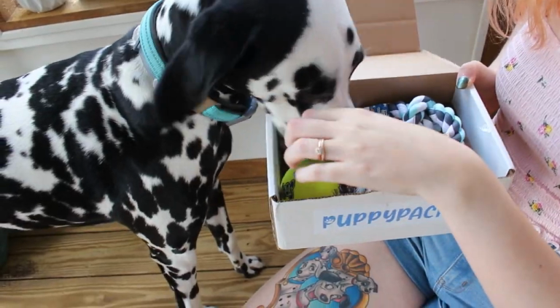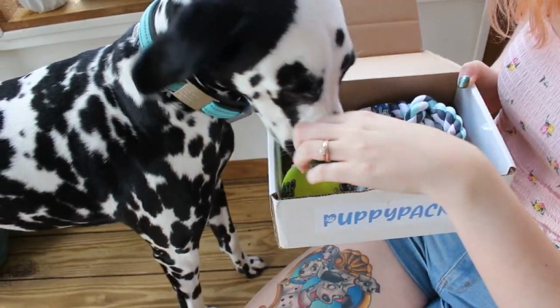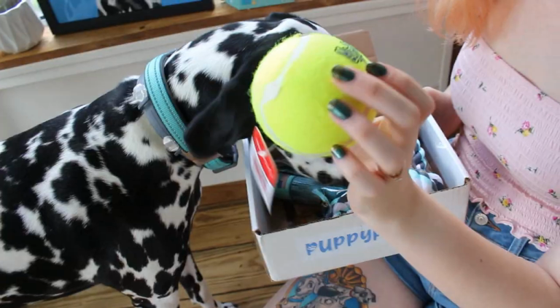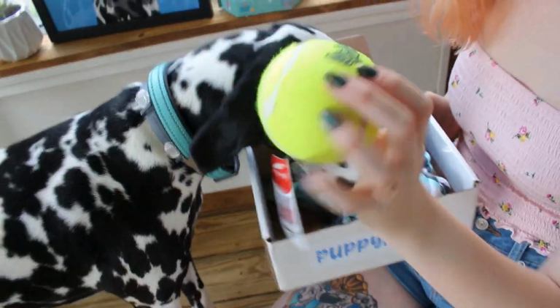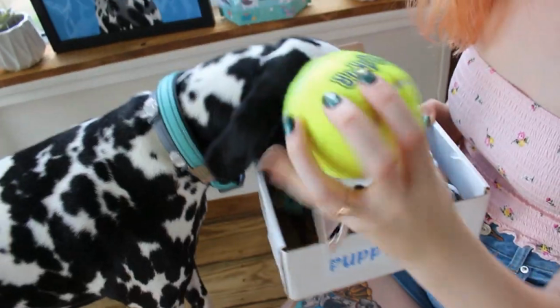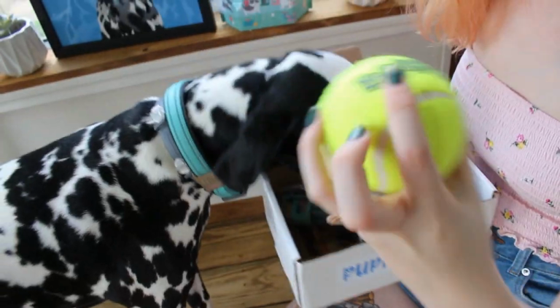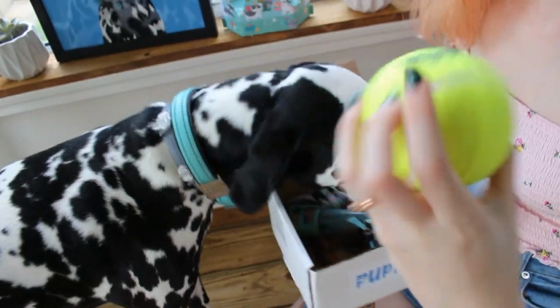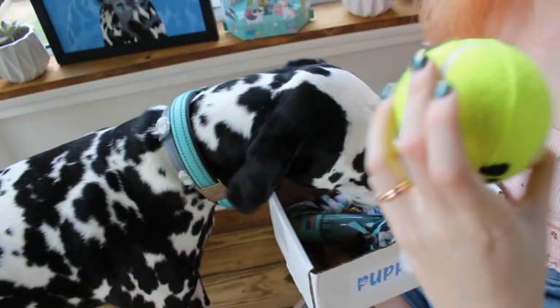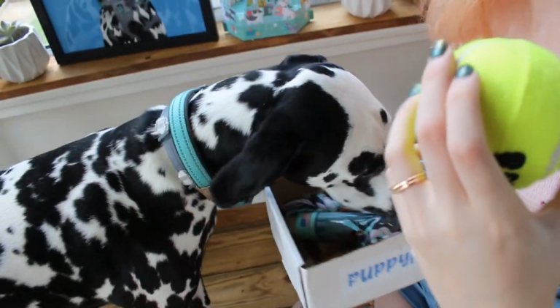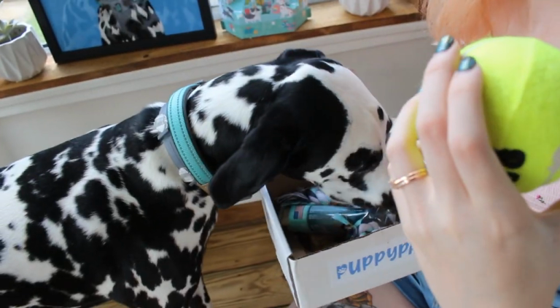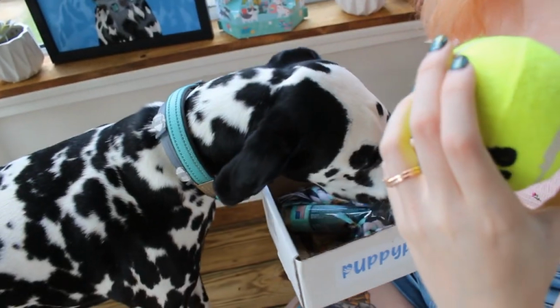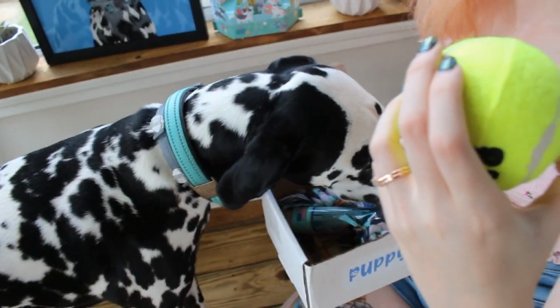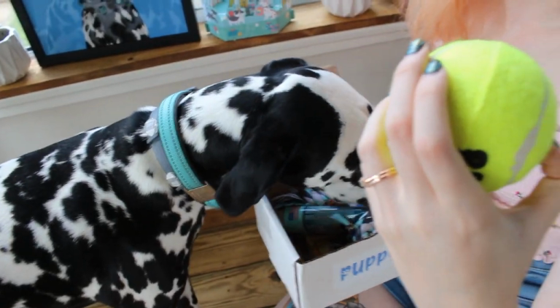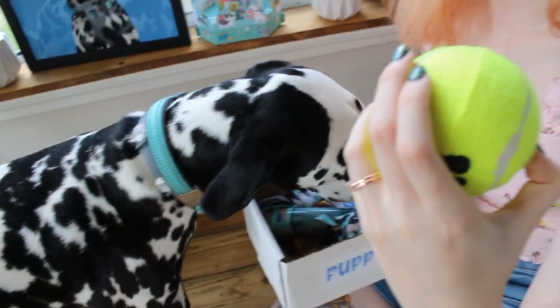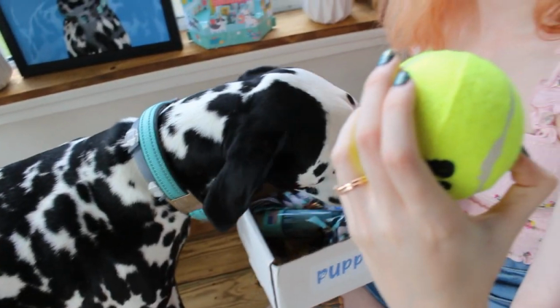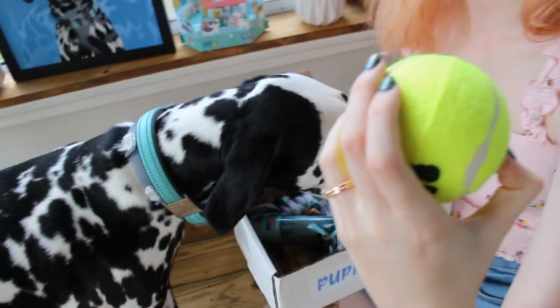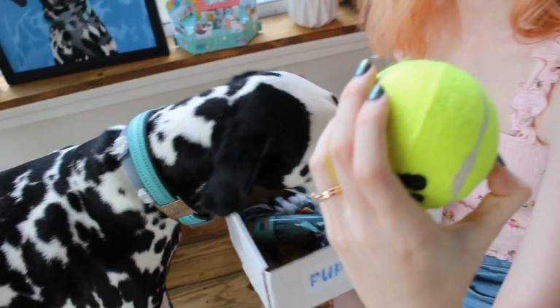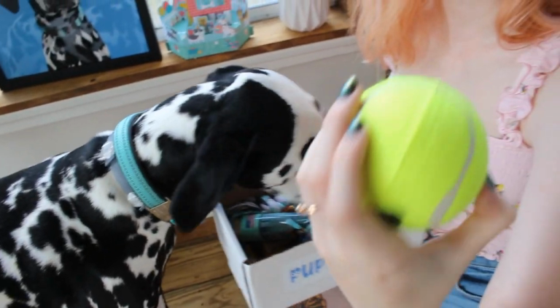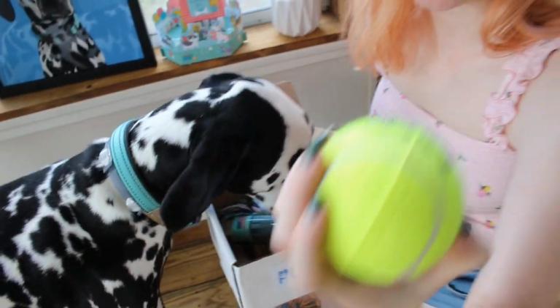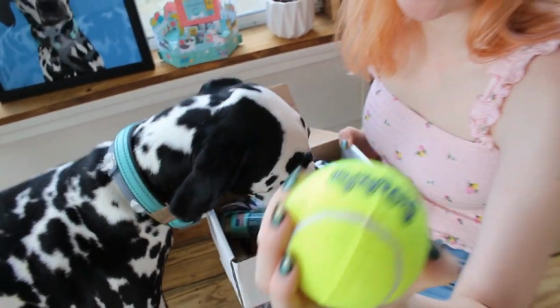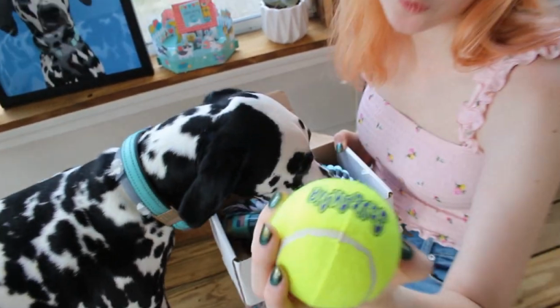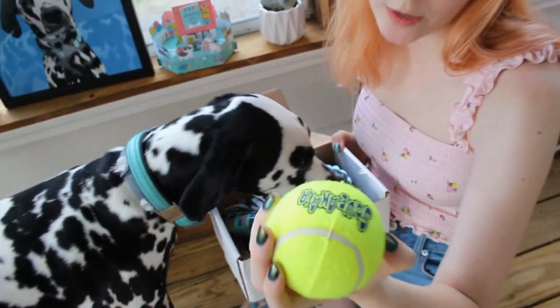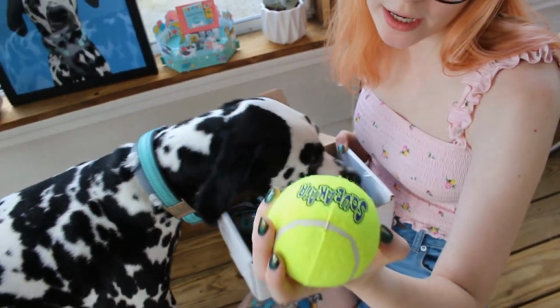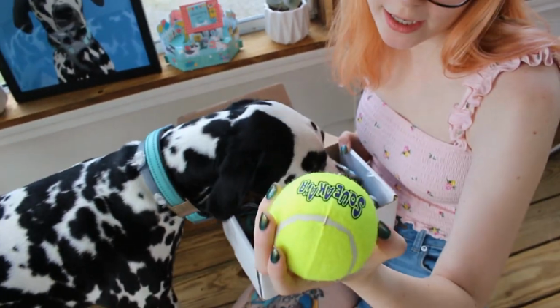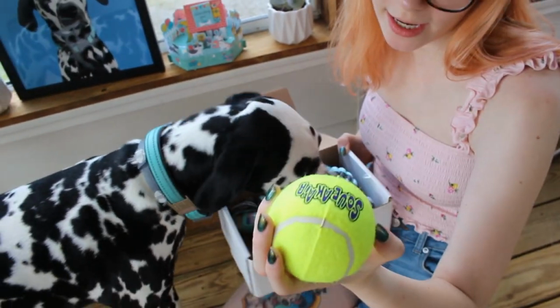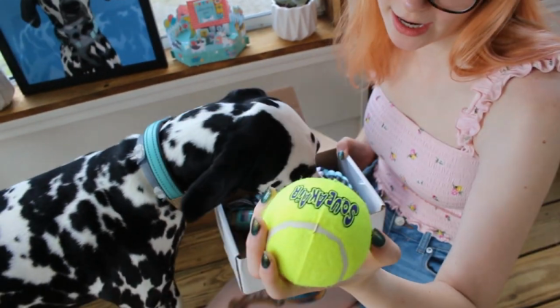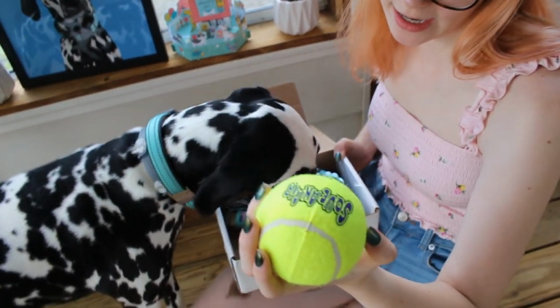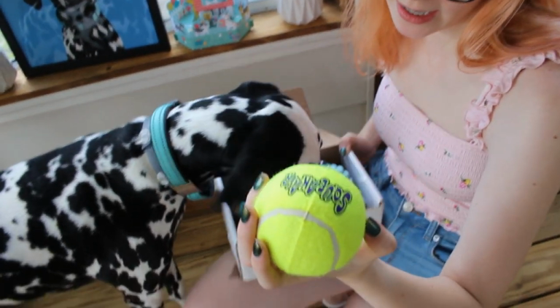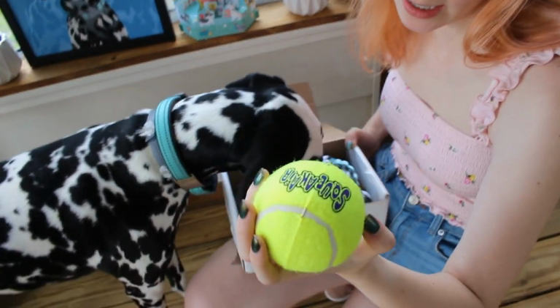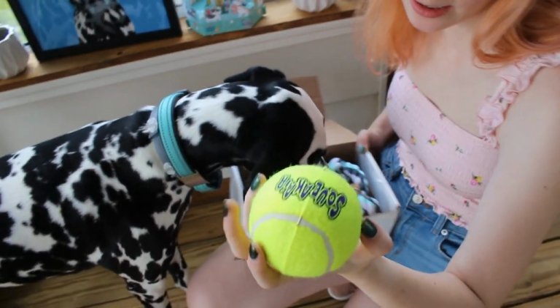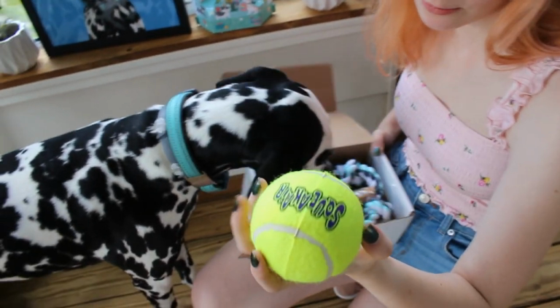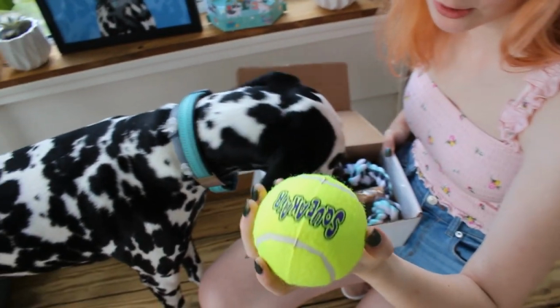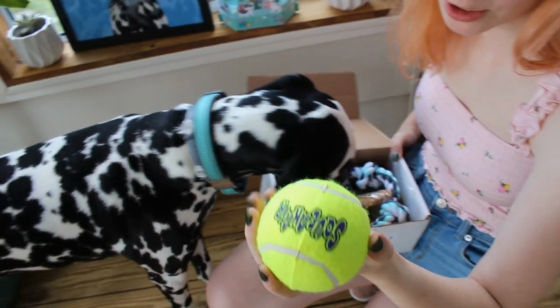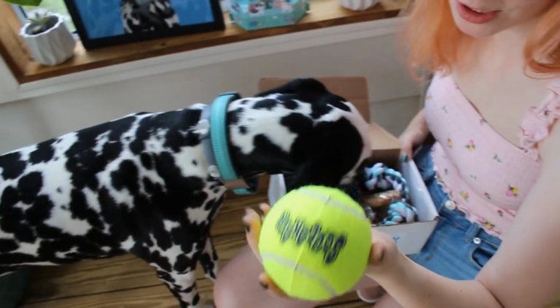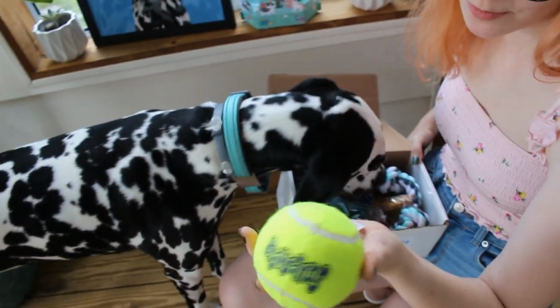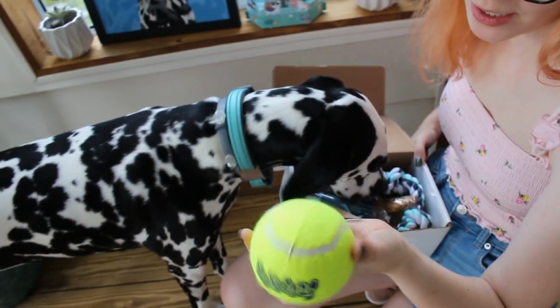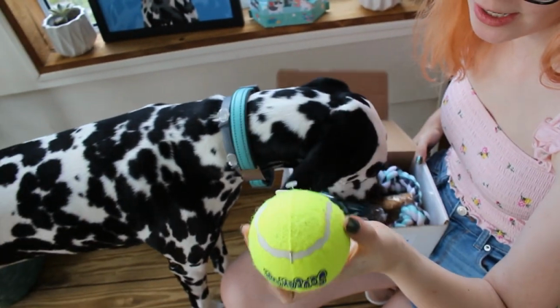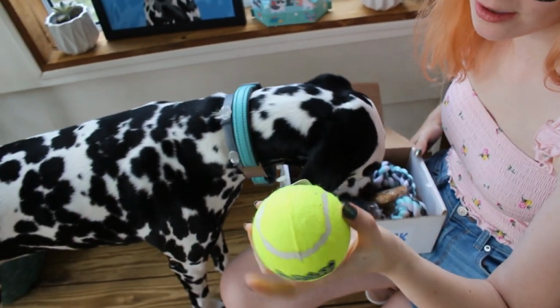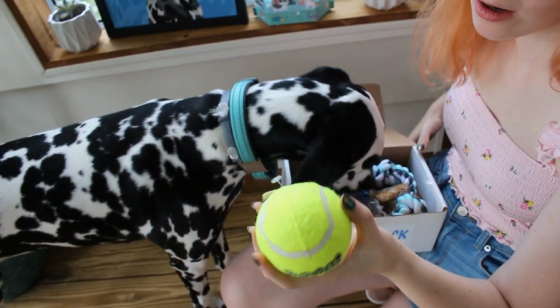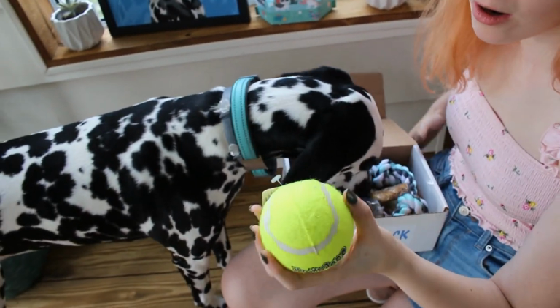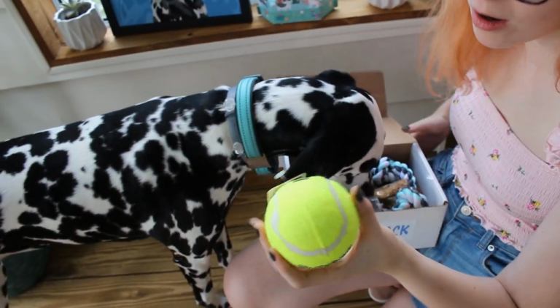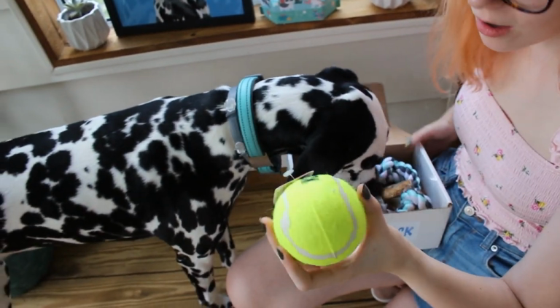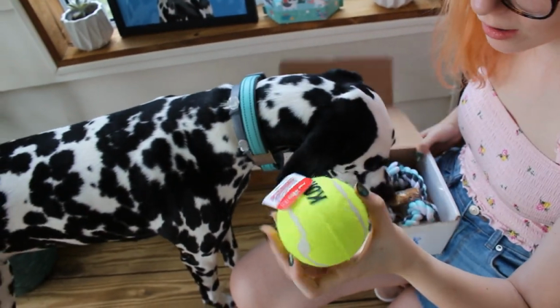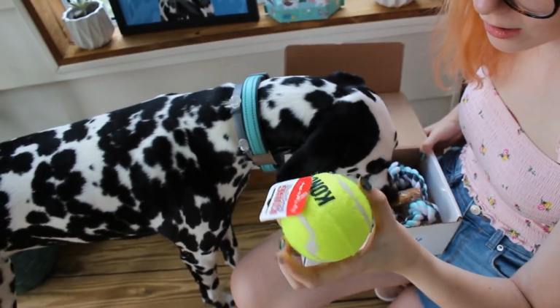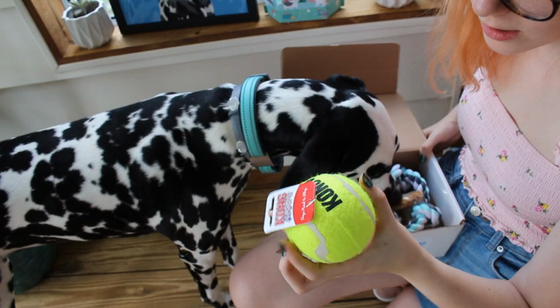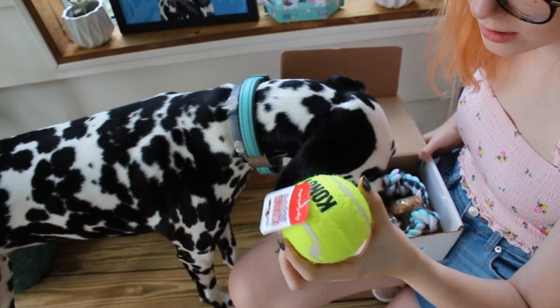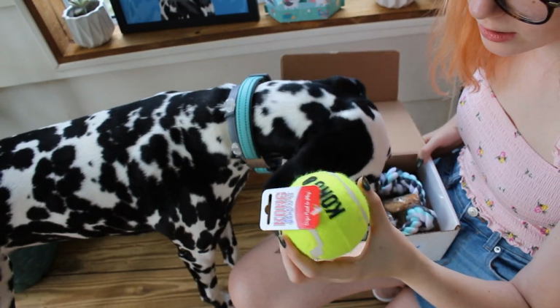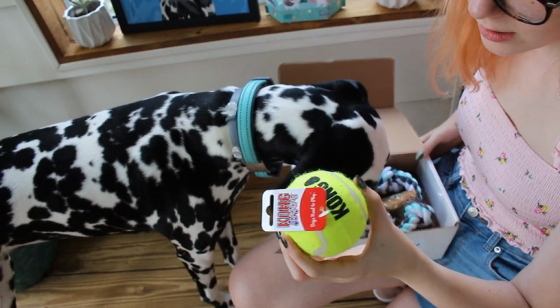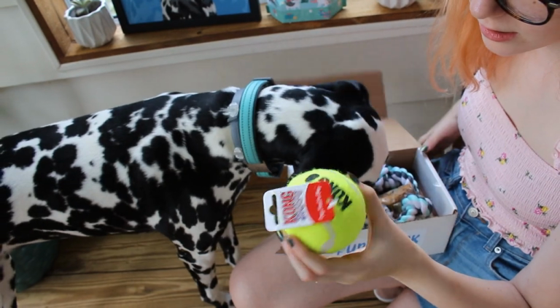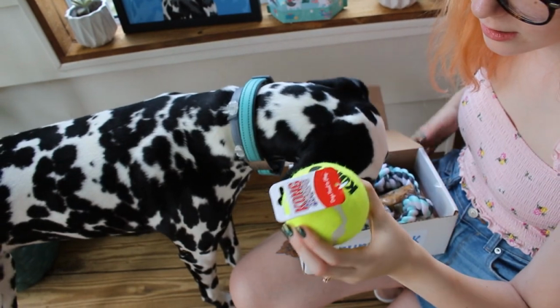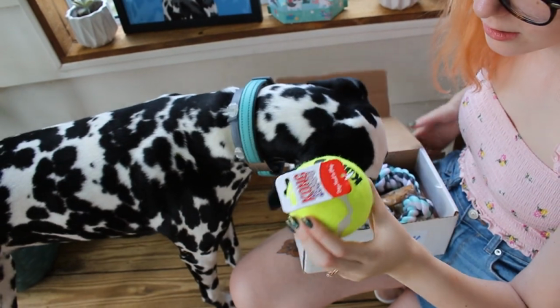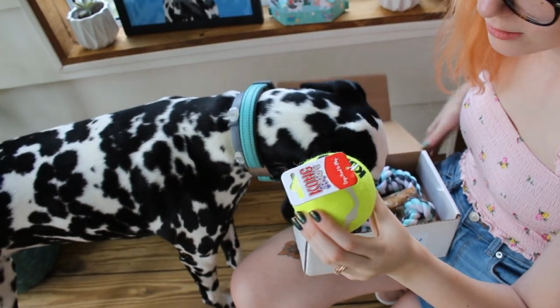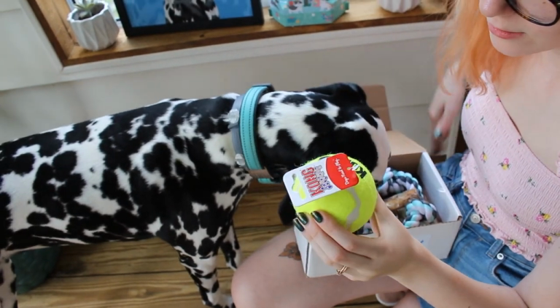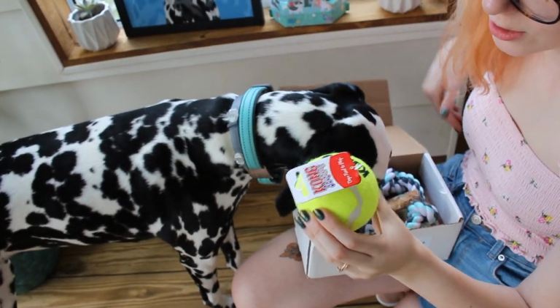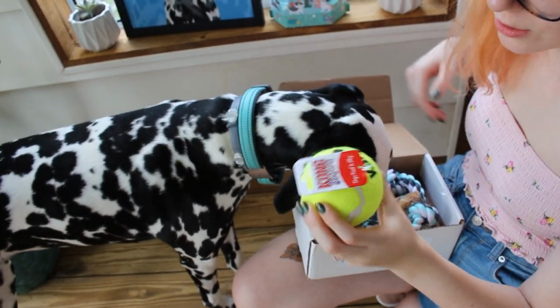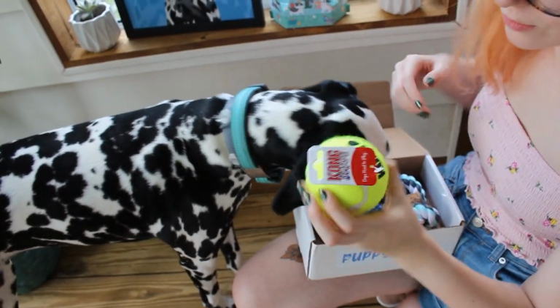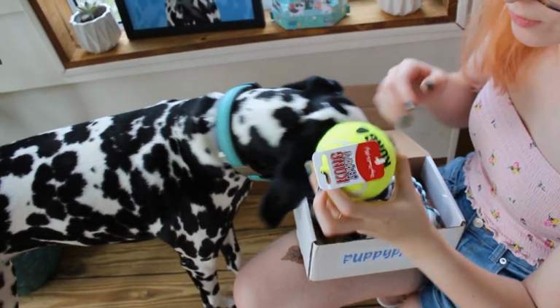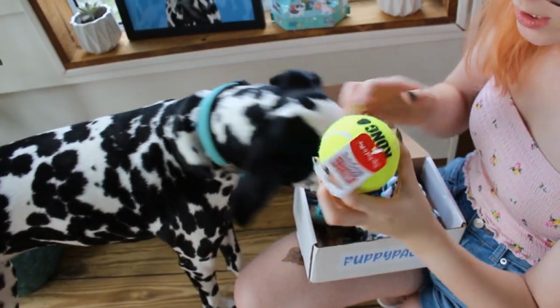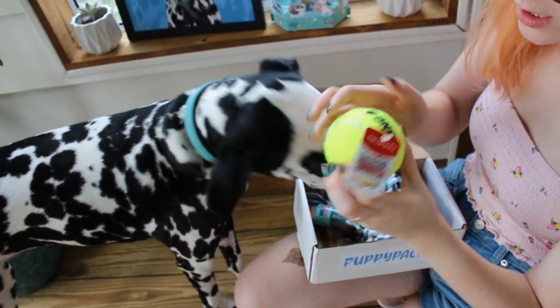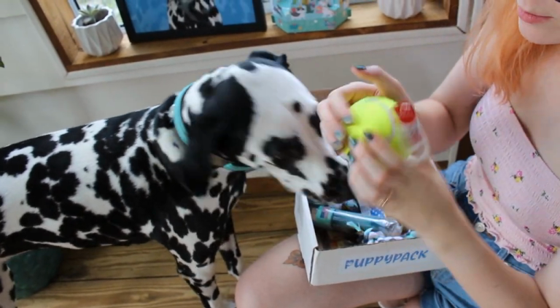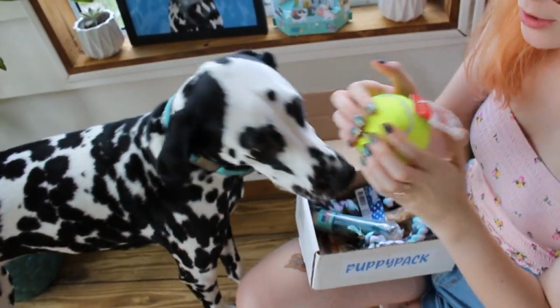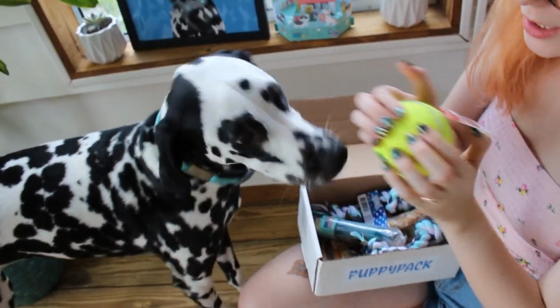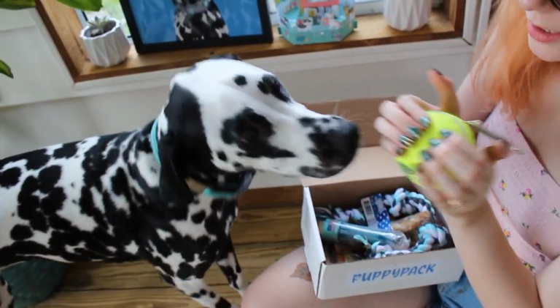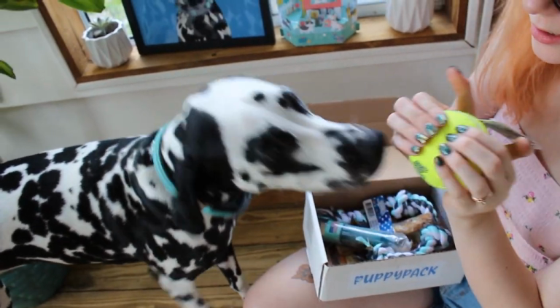So we got a Squeak Air, which is by Kong, which is a really good brand.